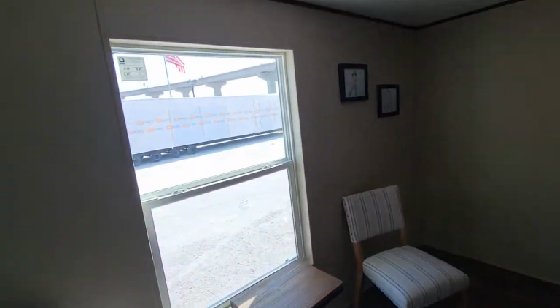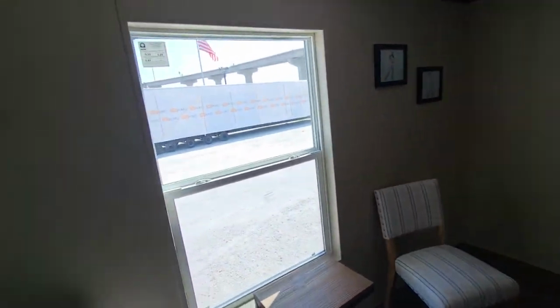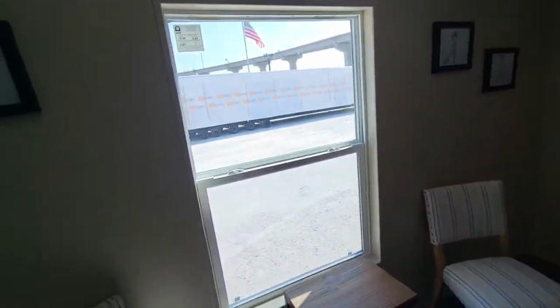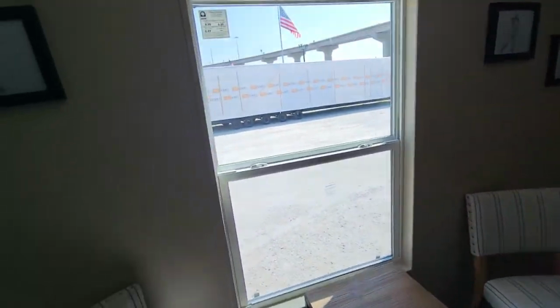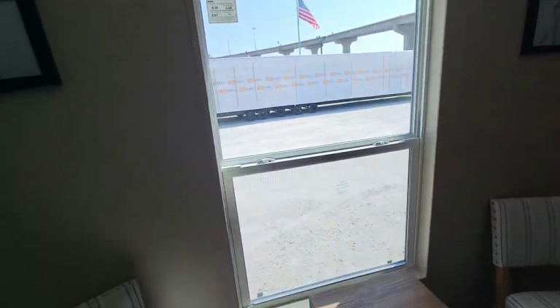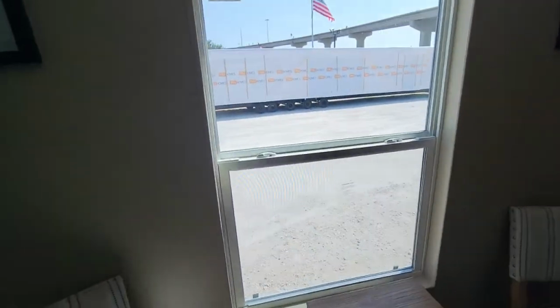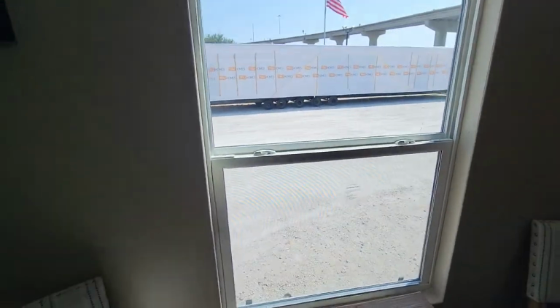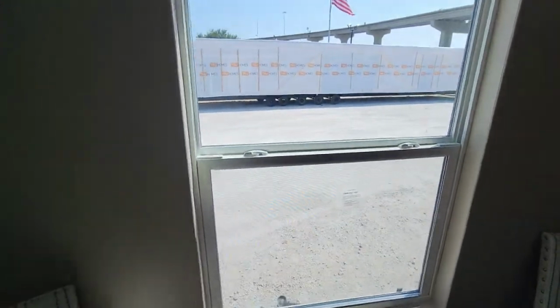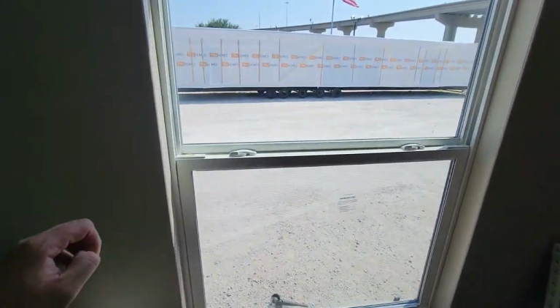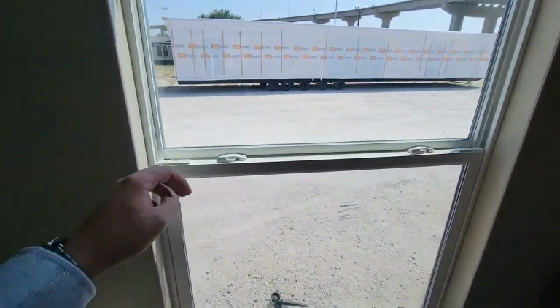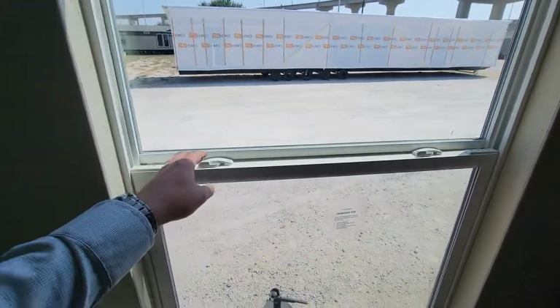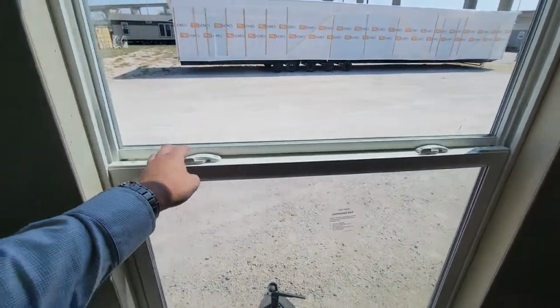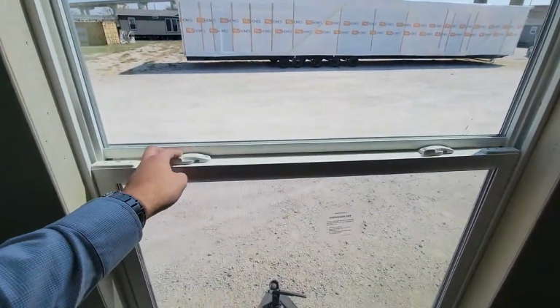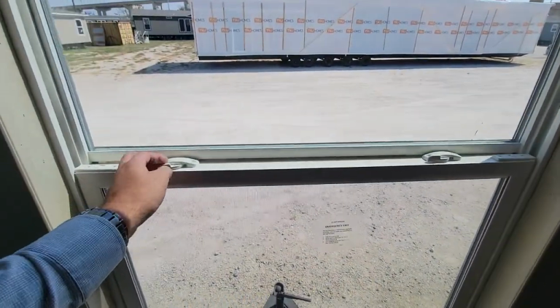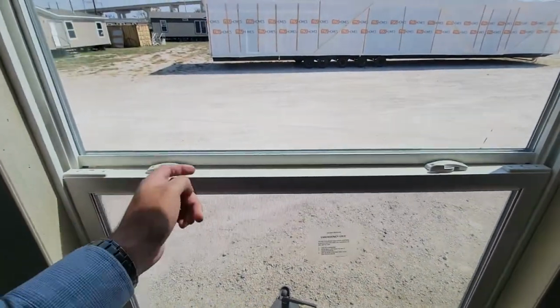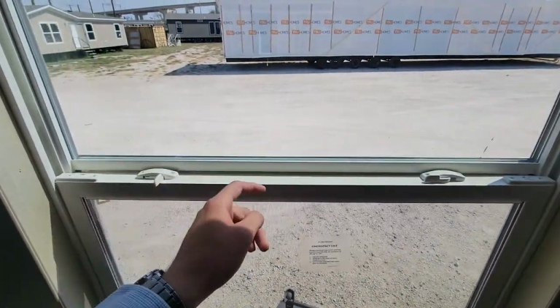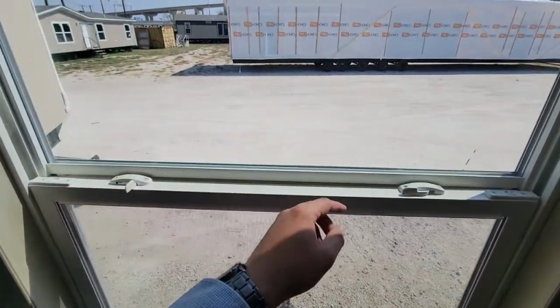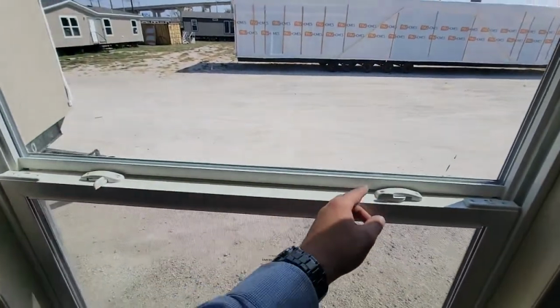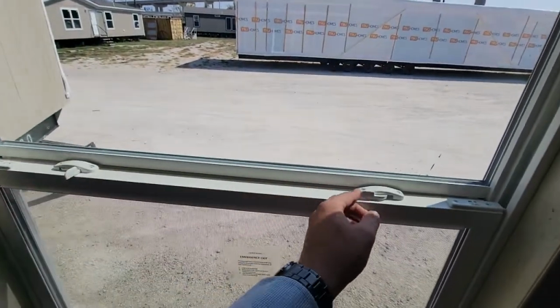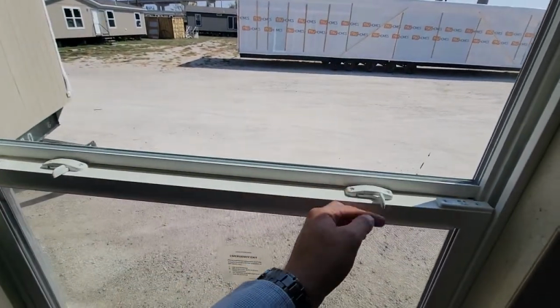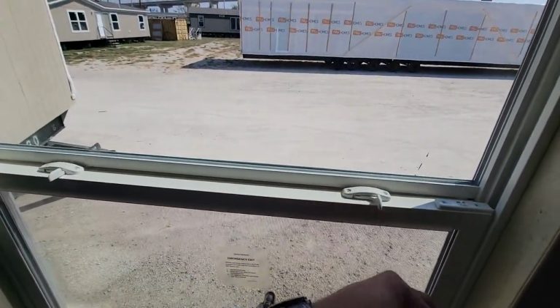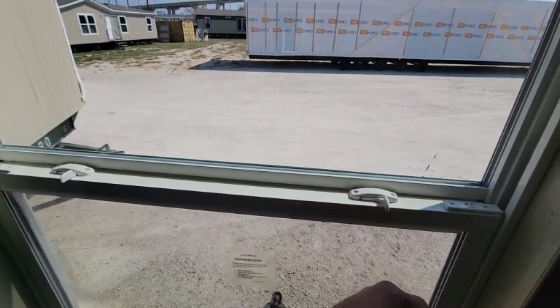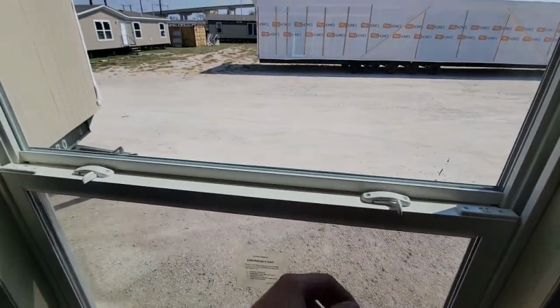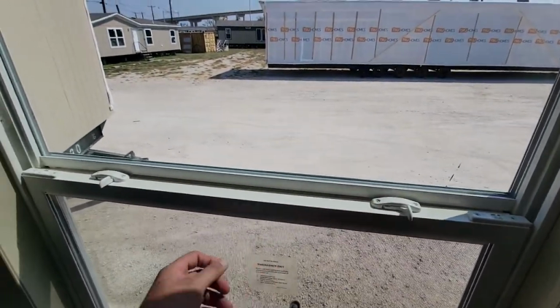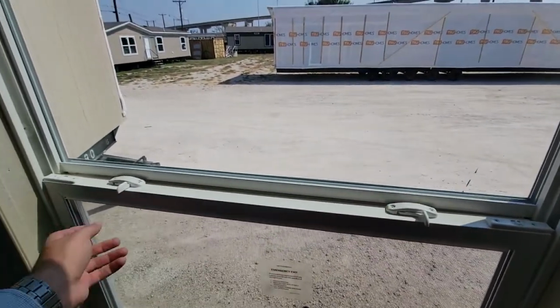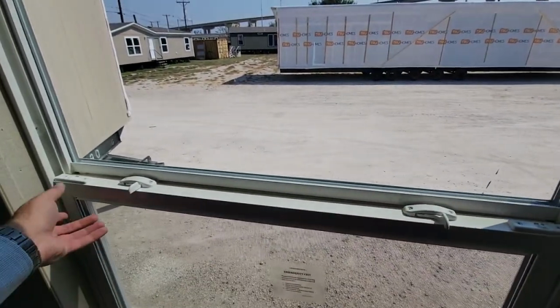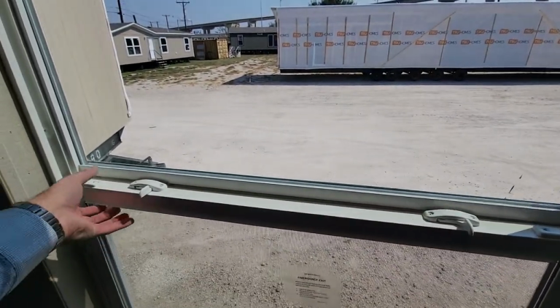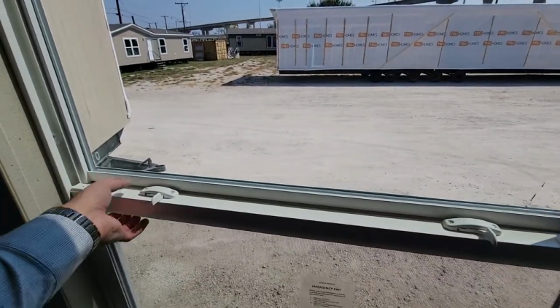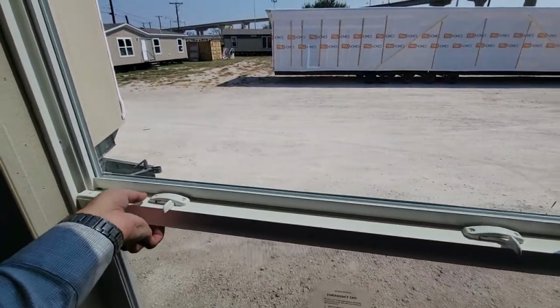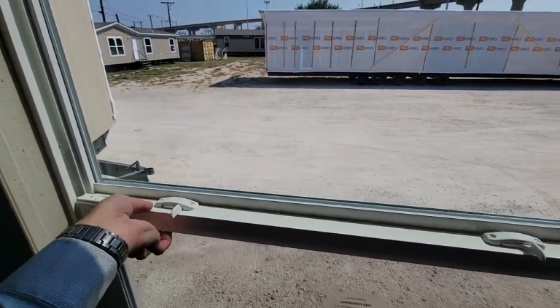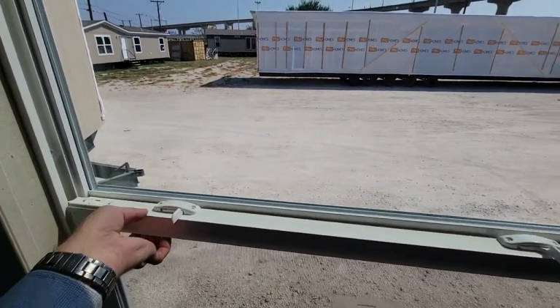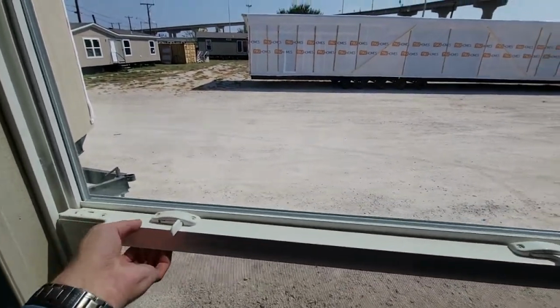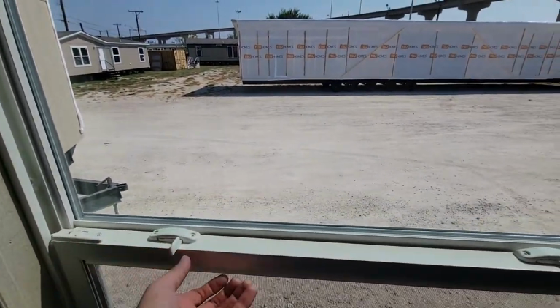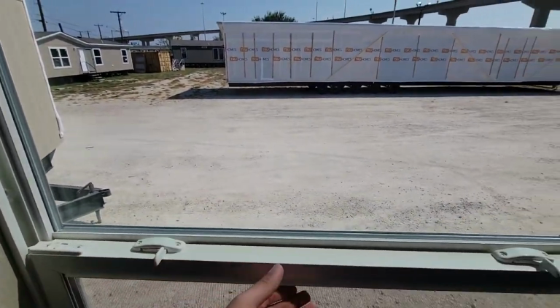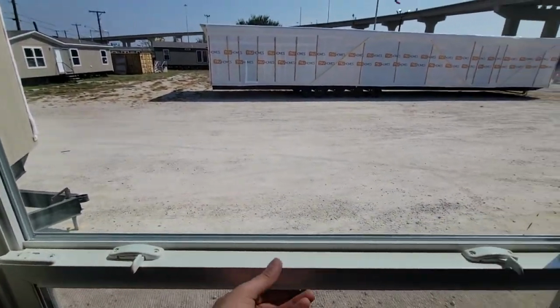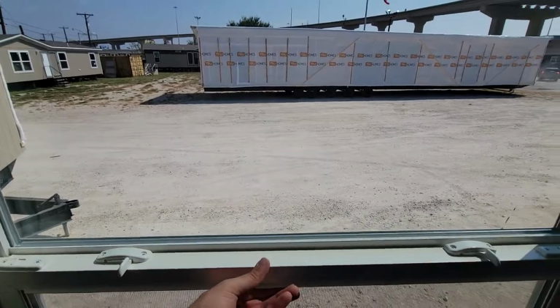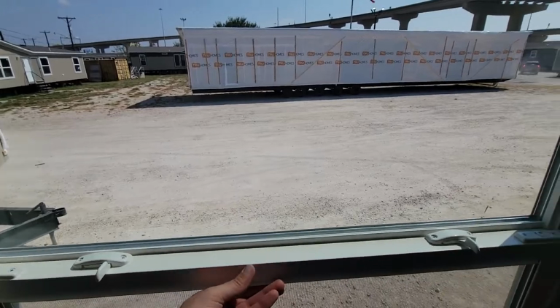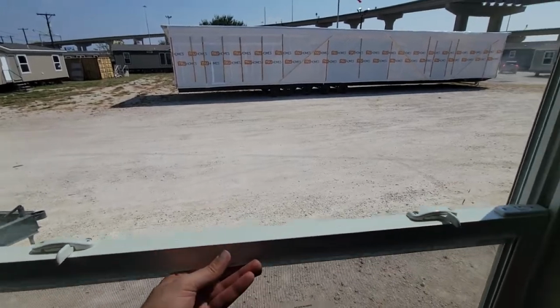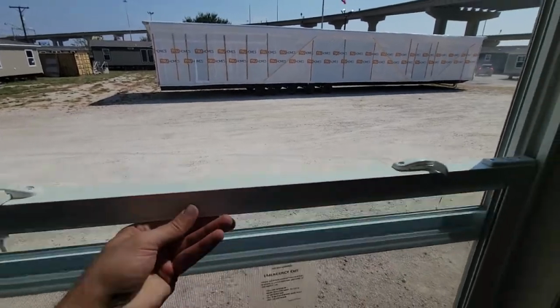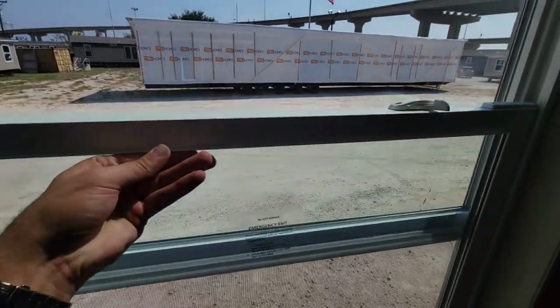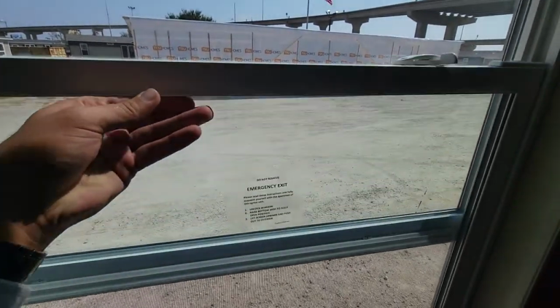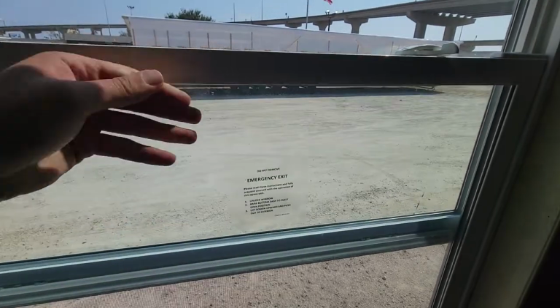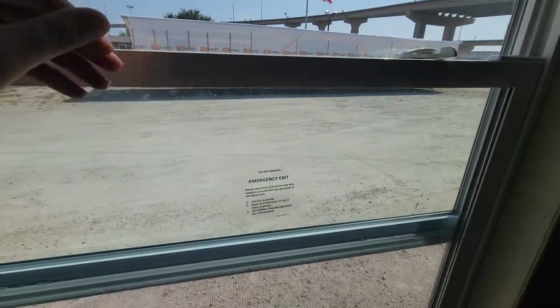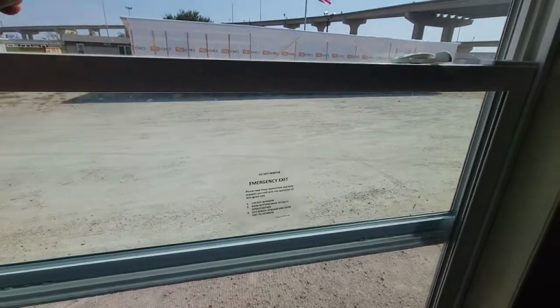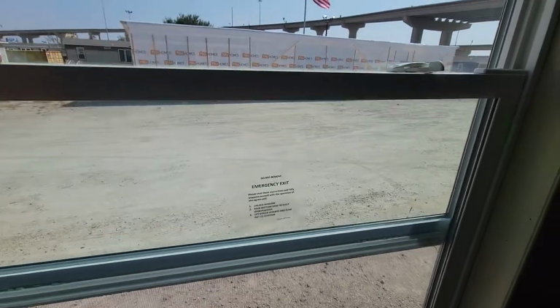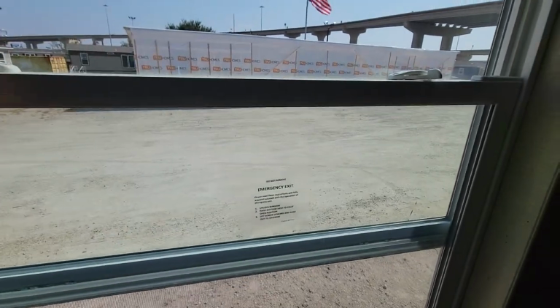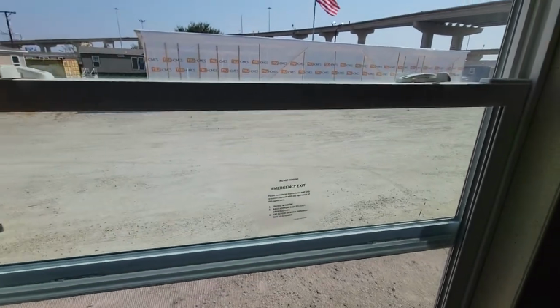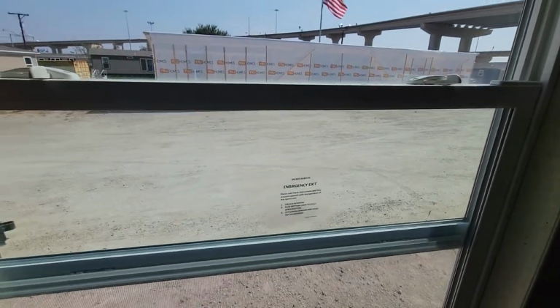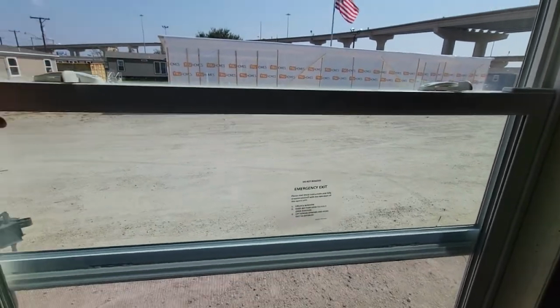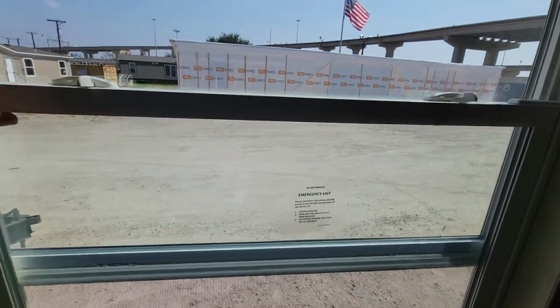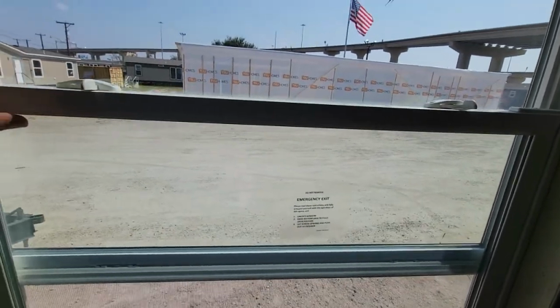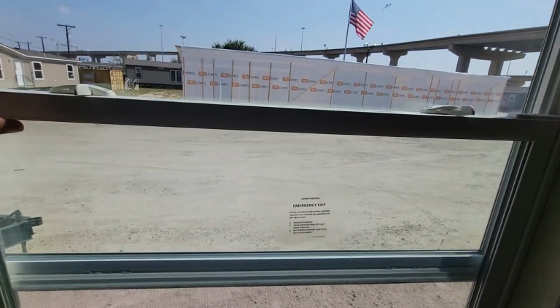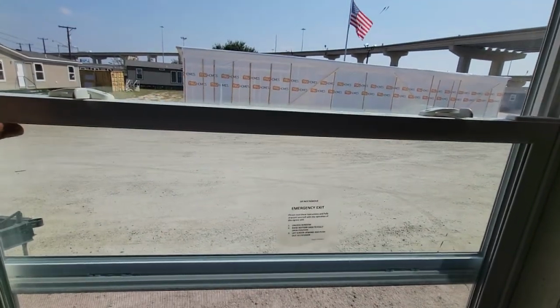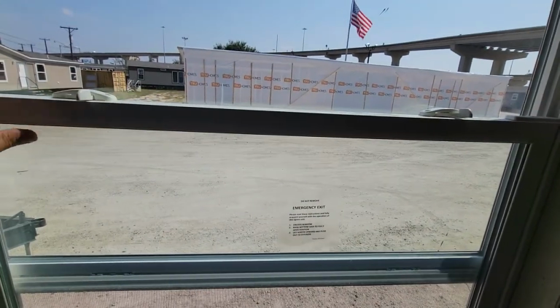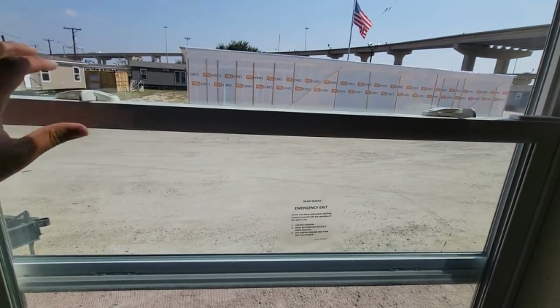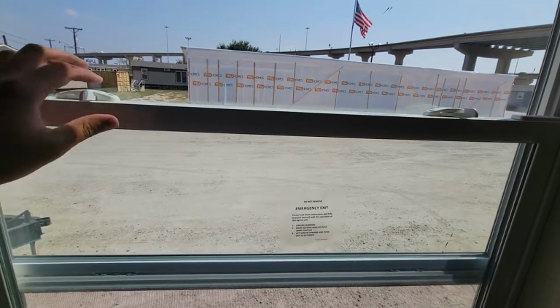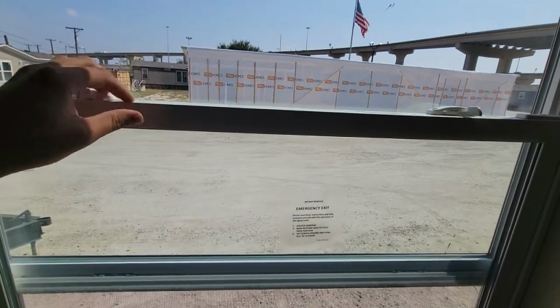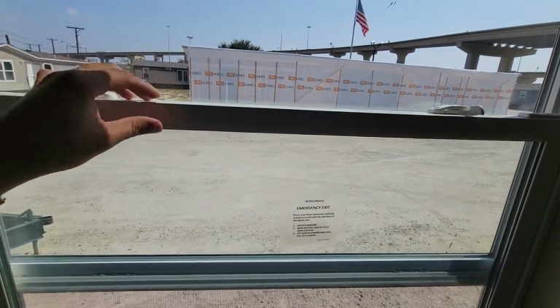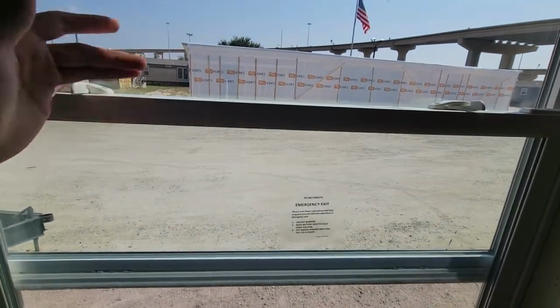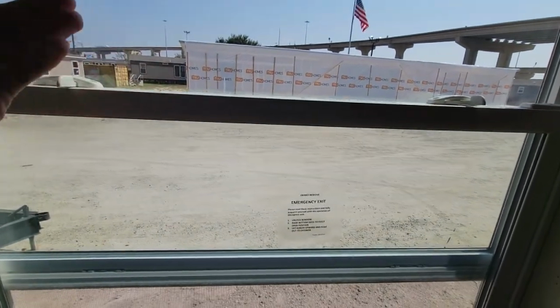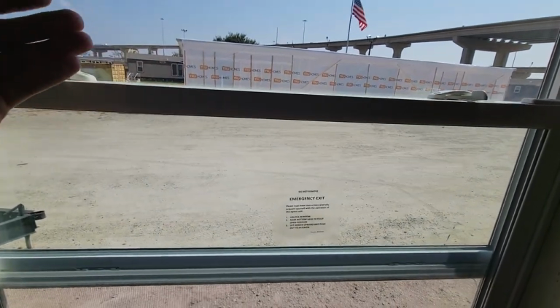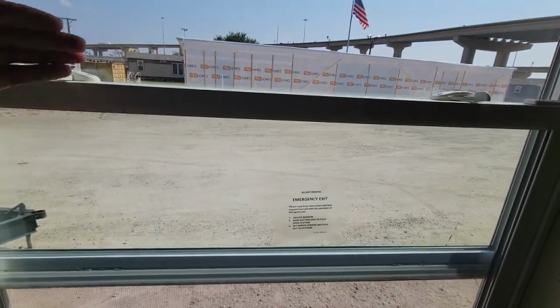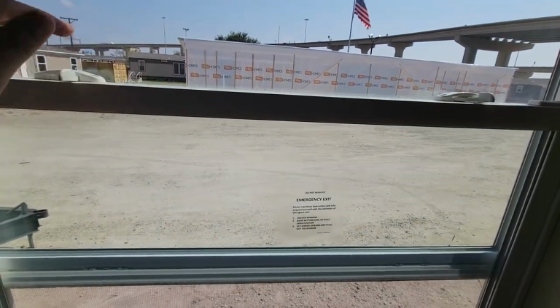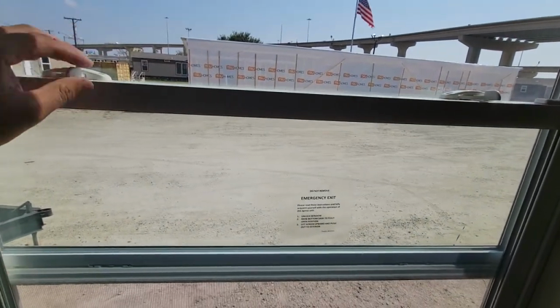This house also has two-pane thermal windows, which is really cool — they fold out for easy cleaning.